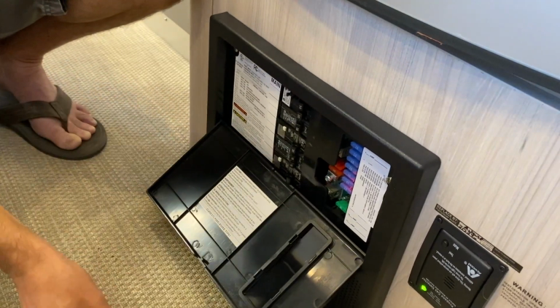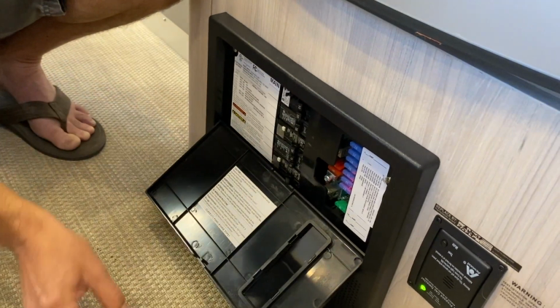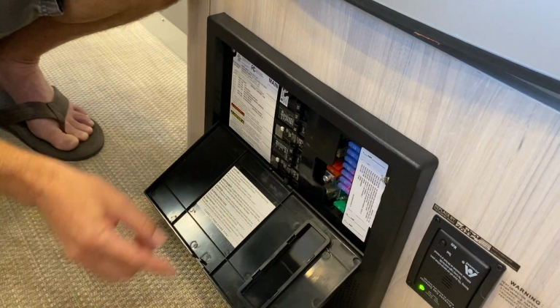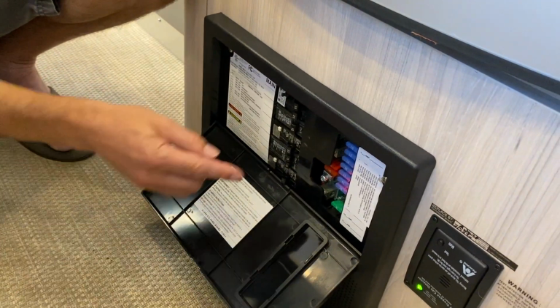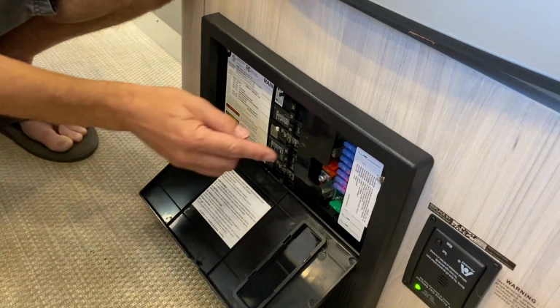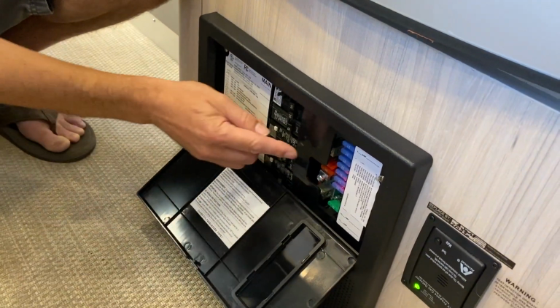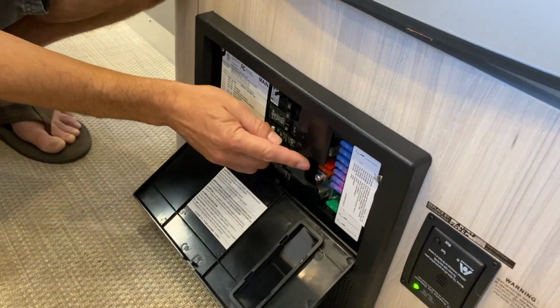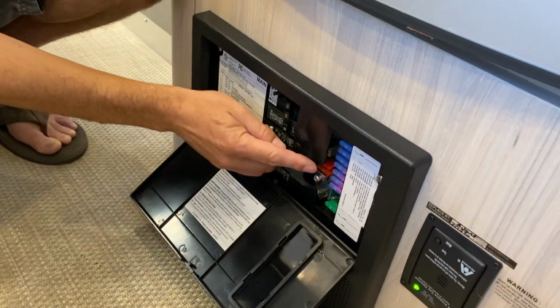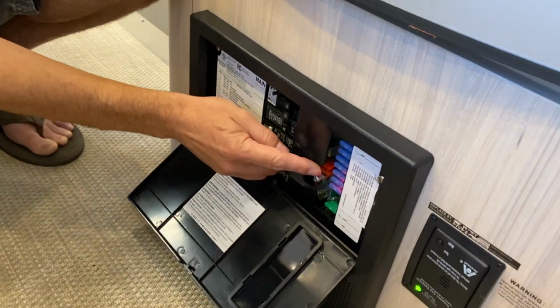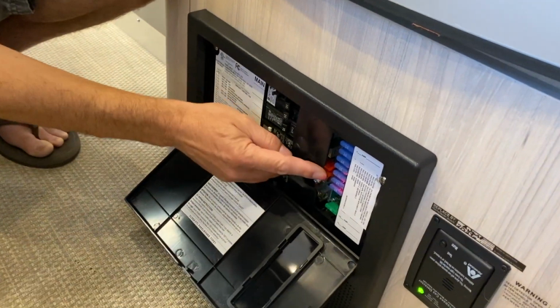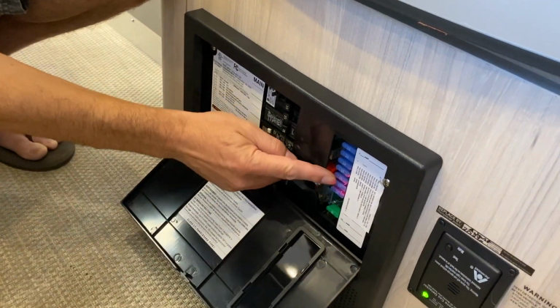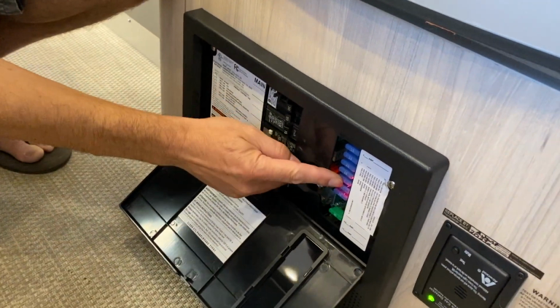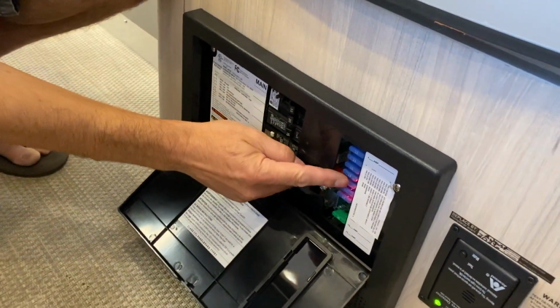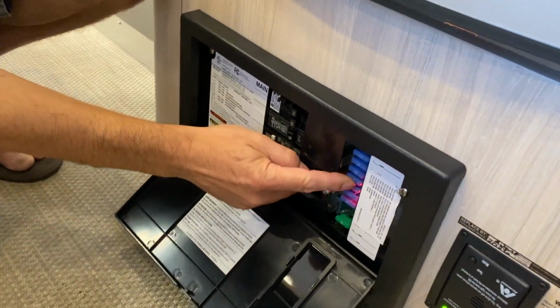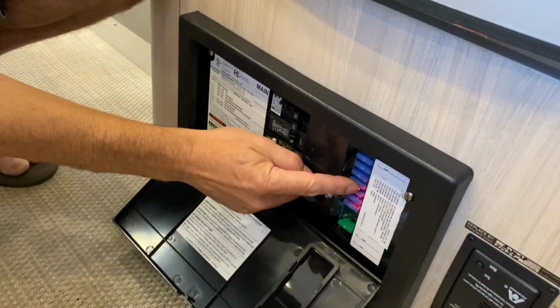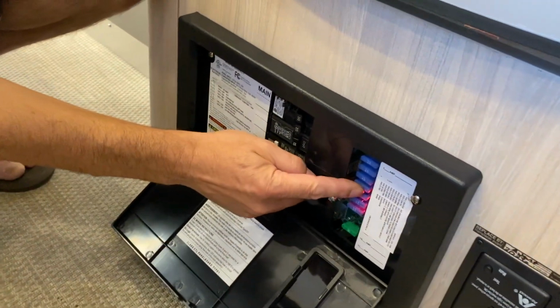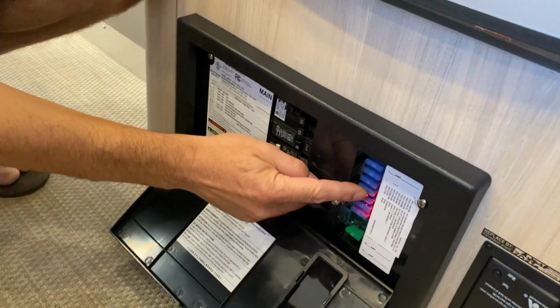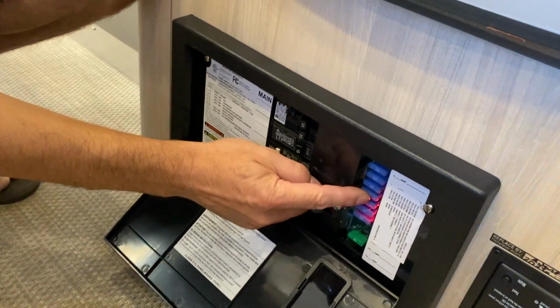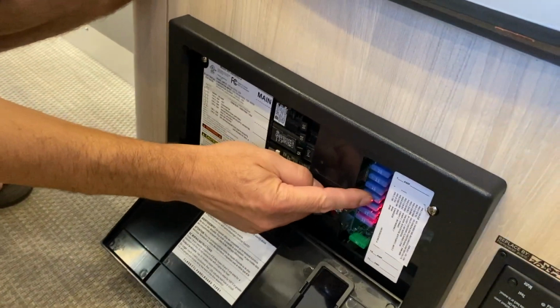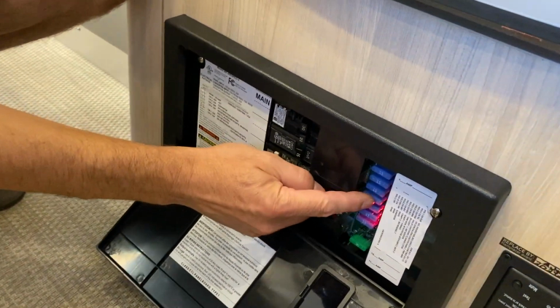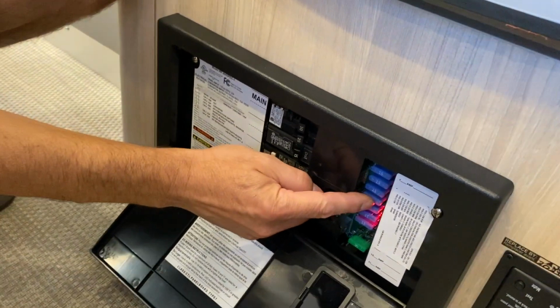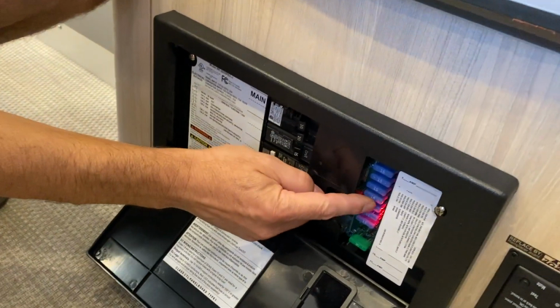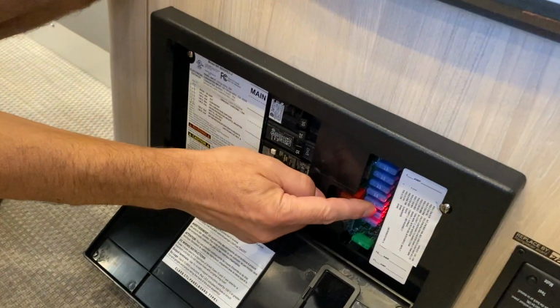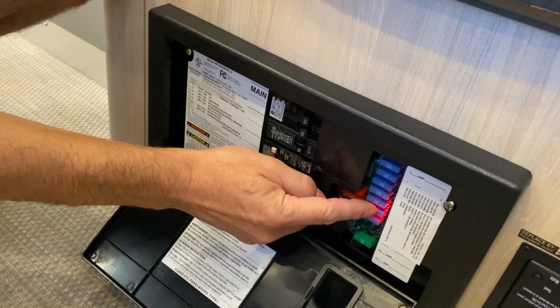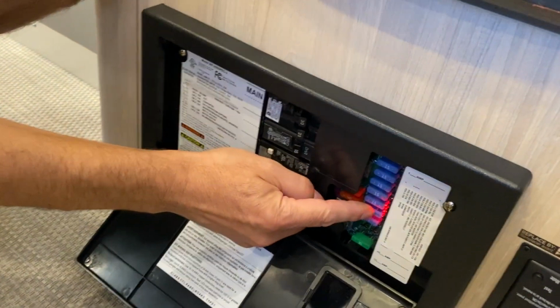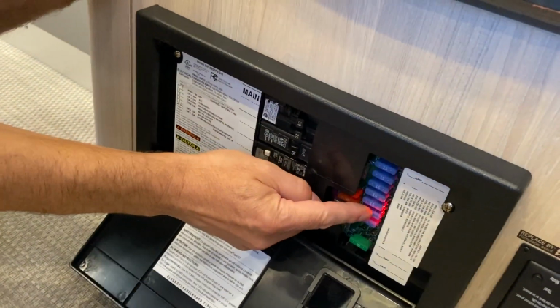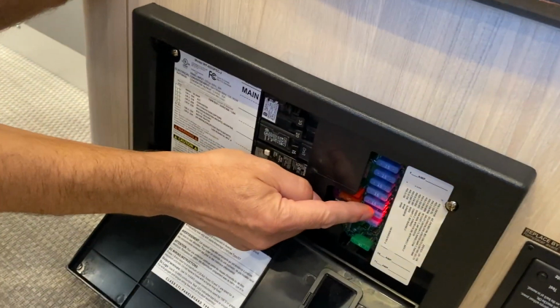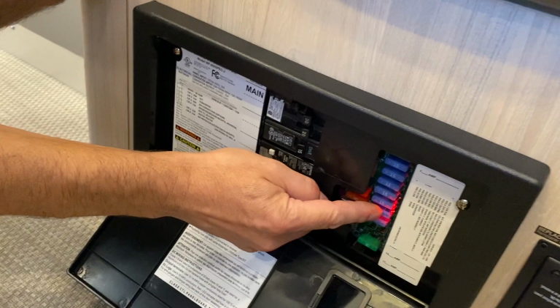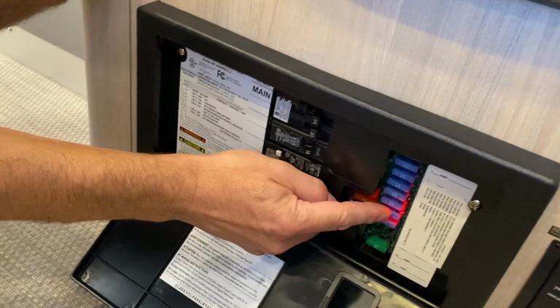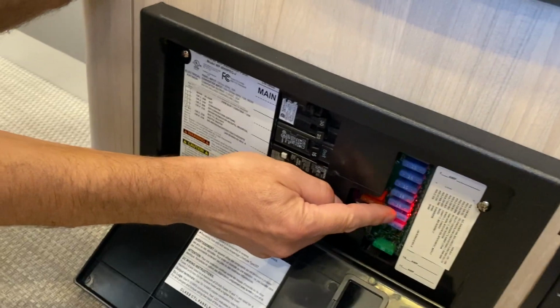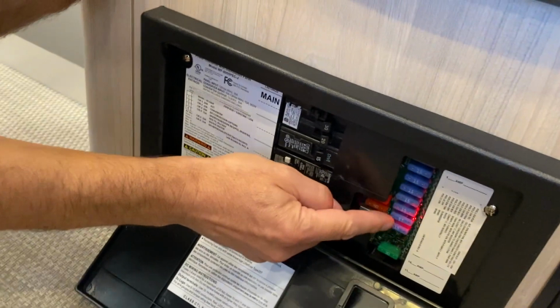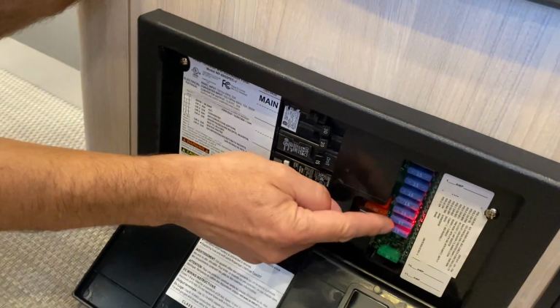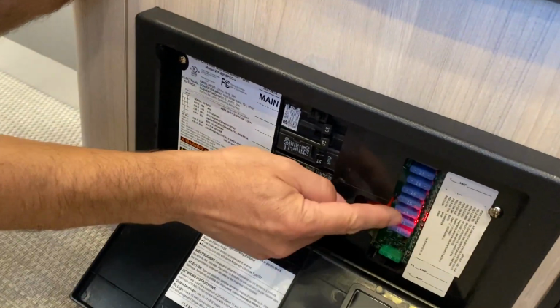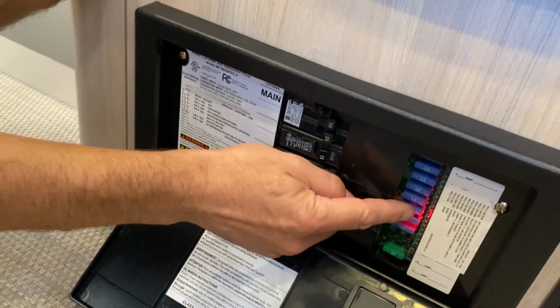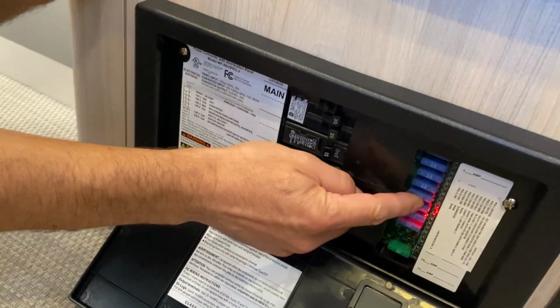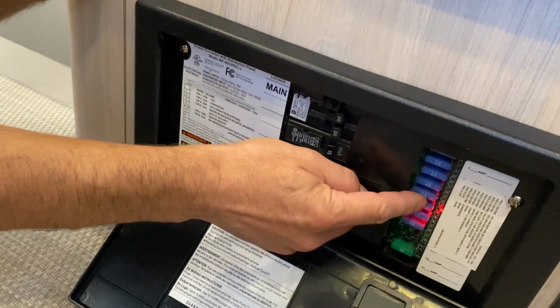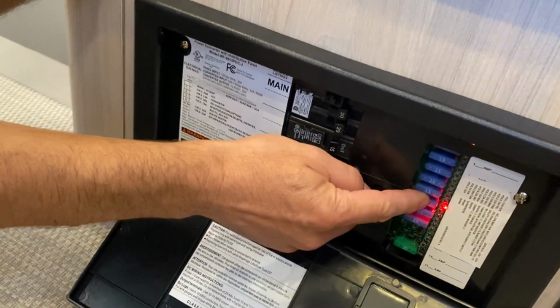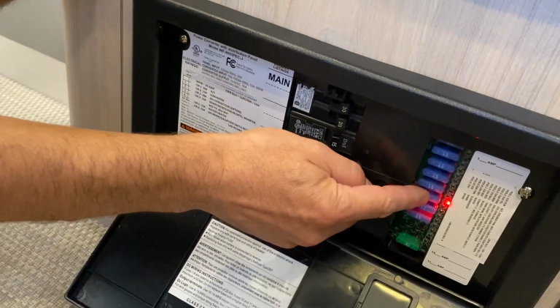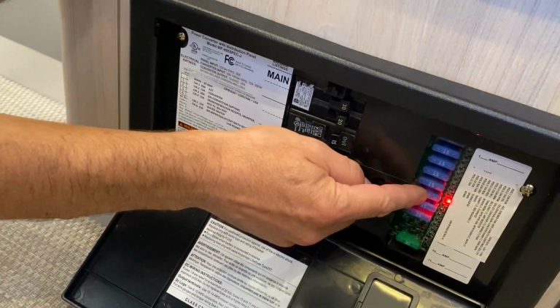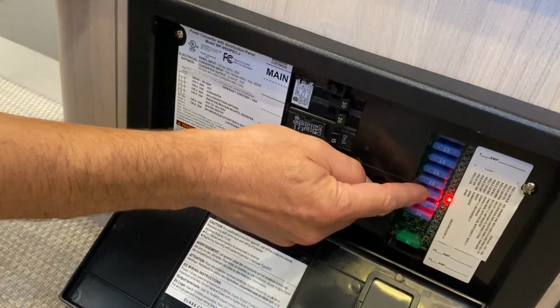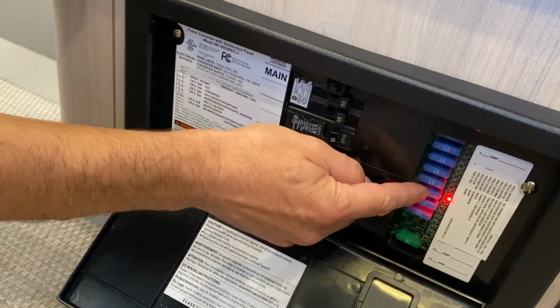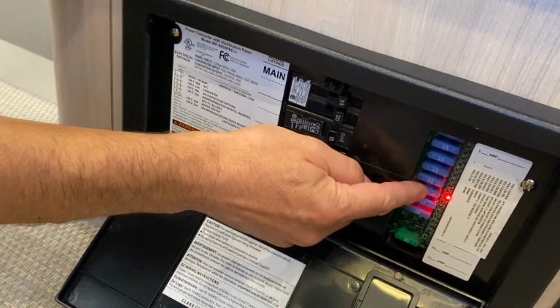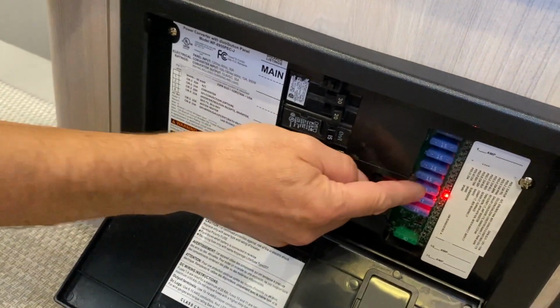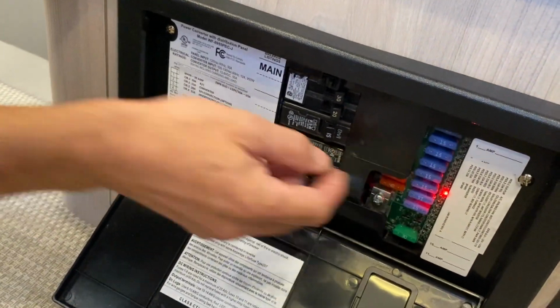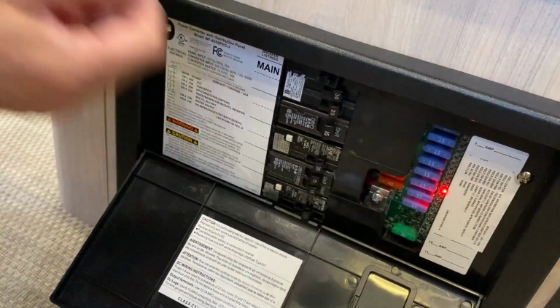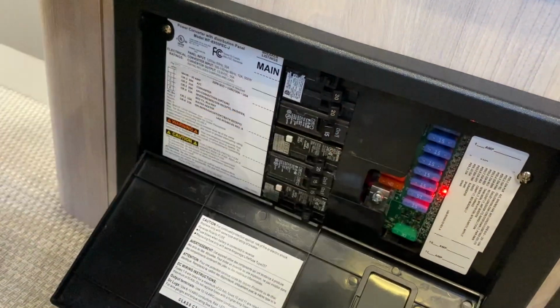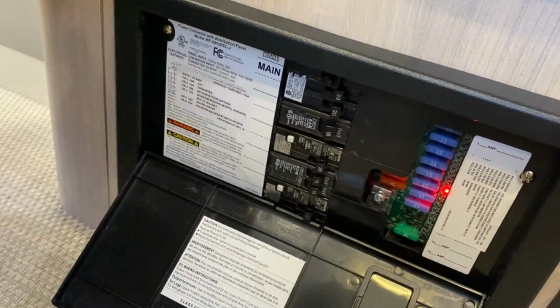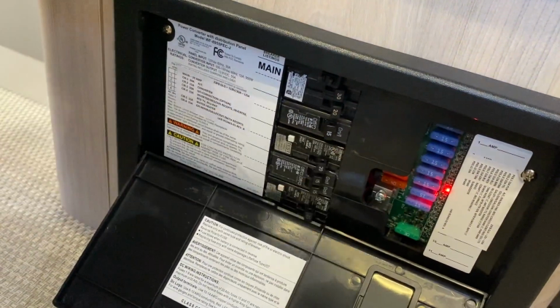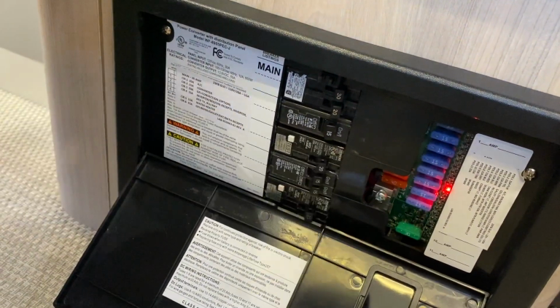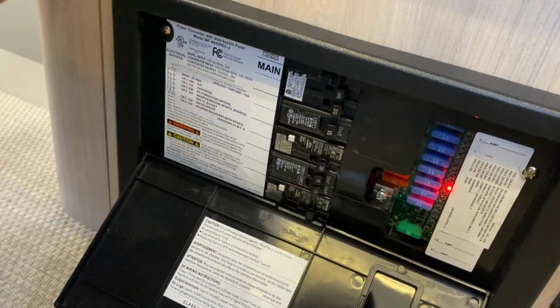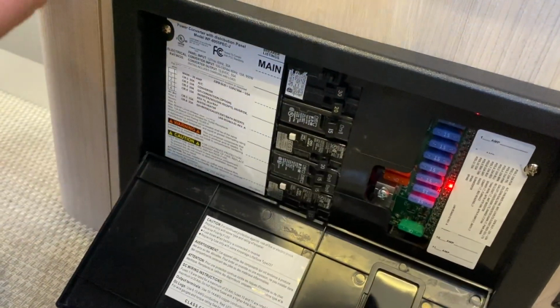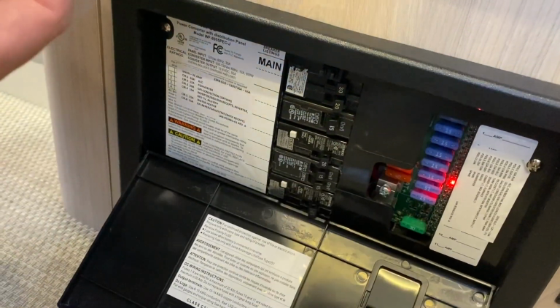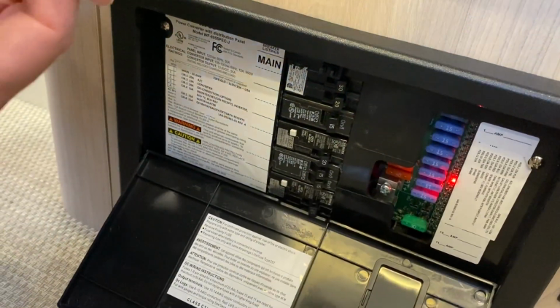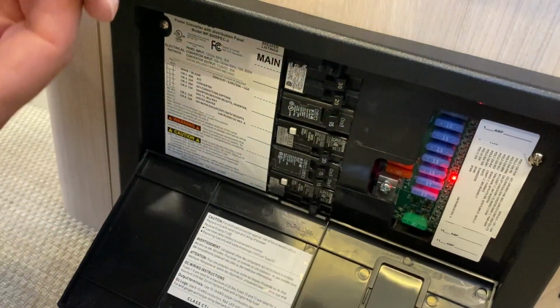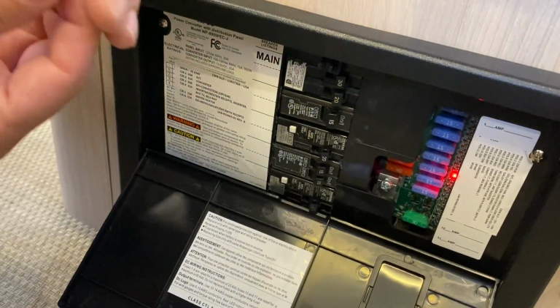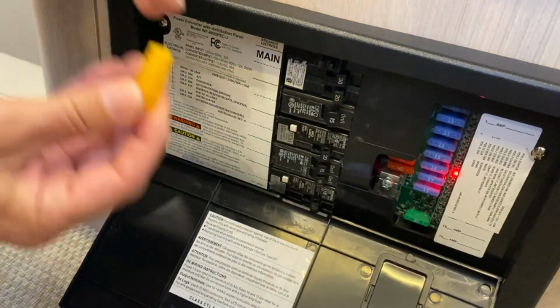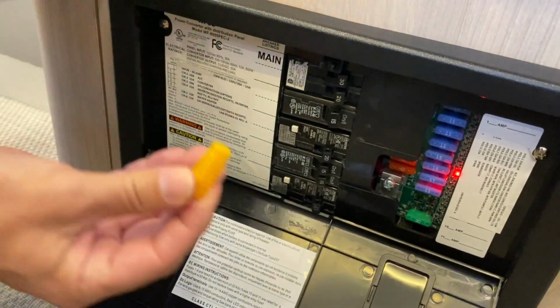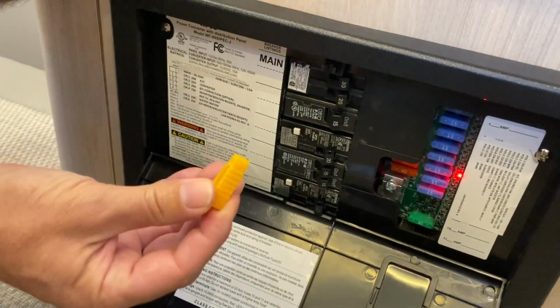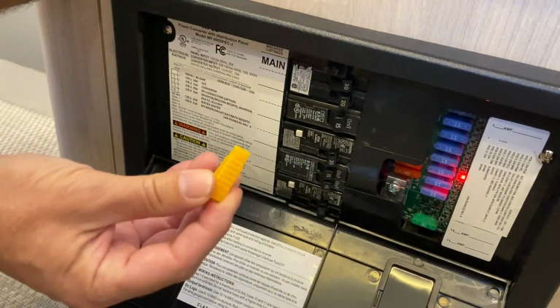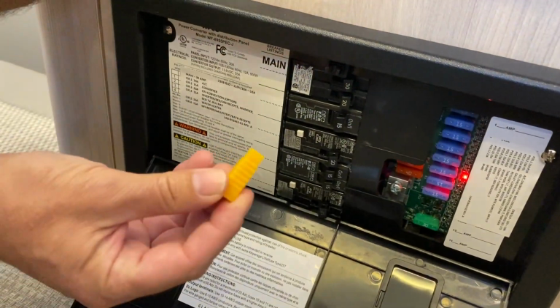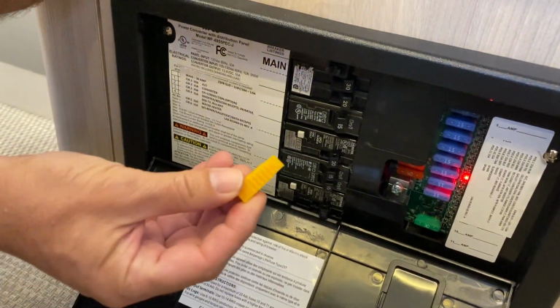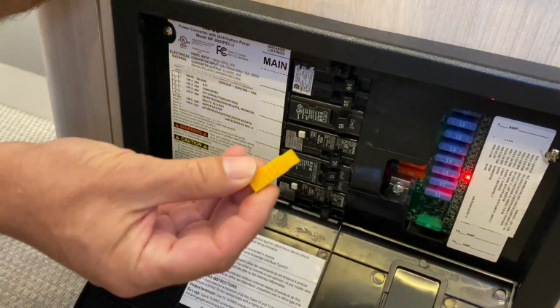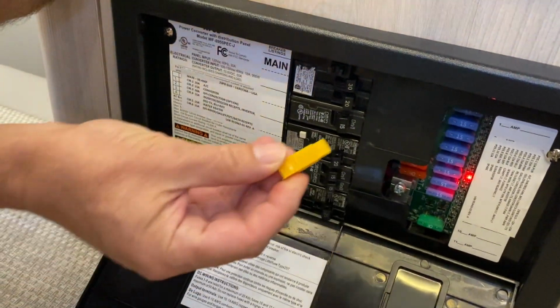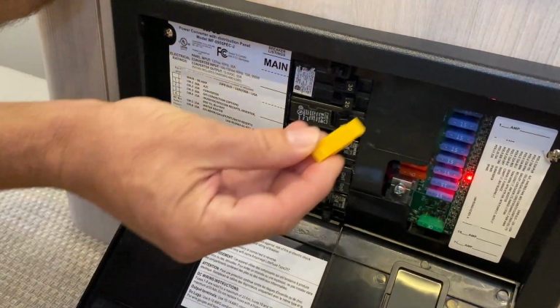On modern Airstreams they have a series of red LEDs. The LED tells you which fuse has gone bad, so it's really easy.